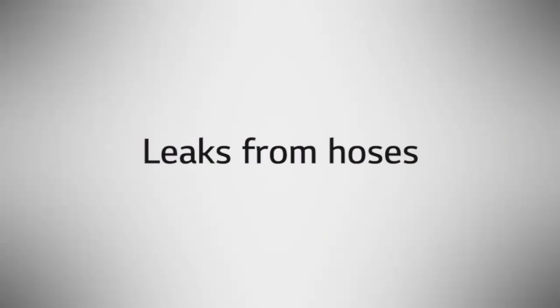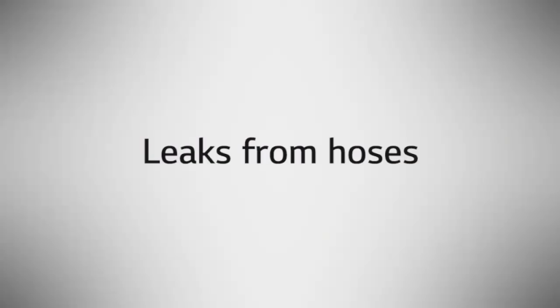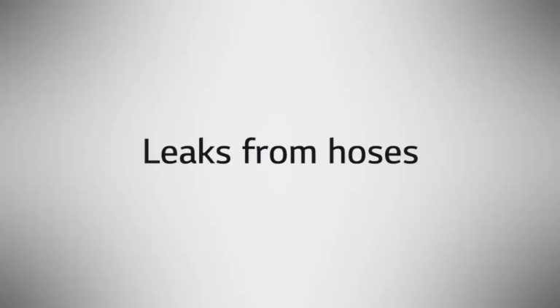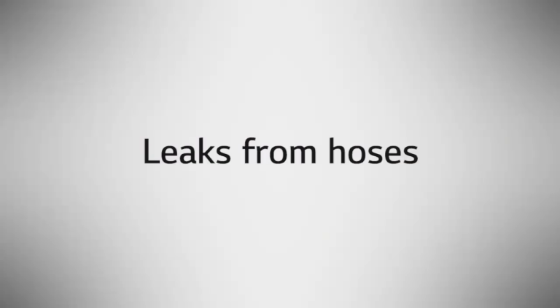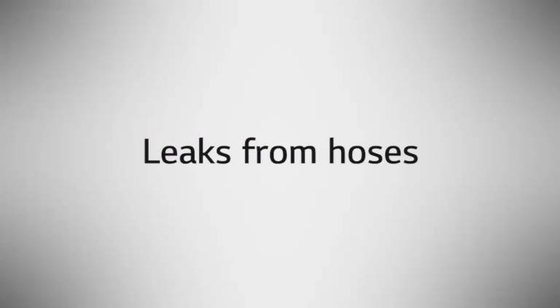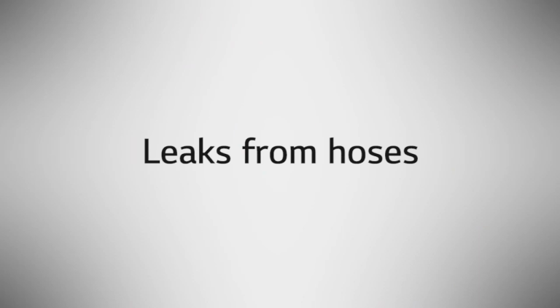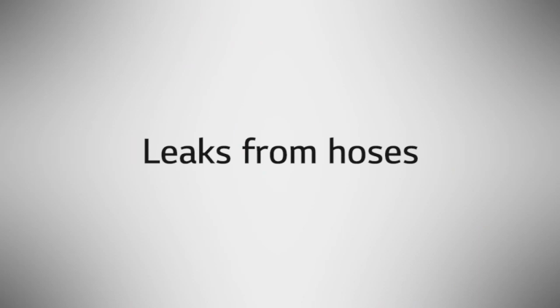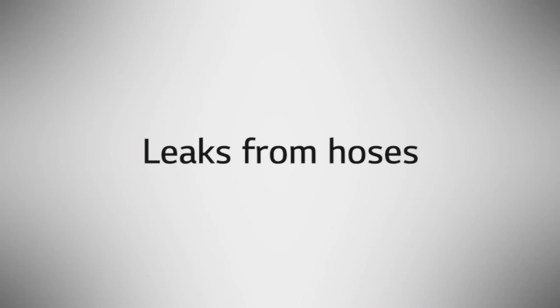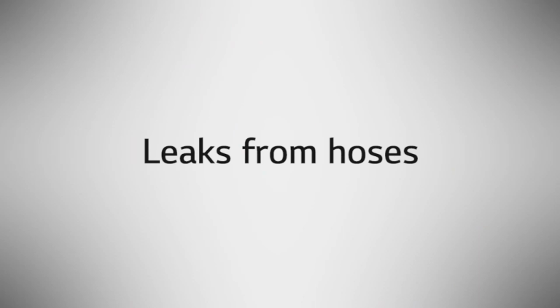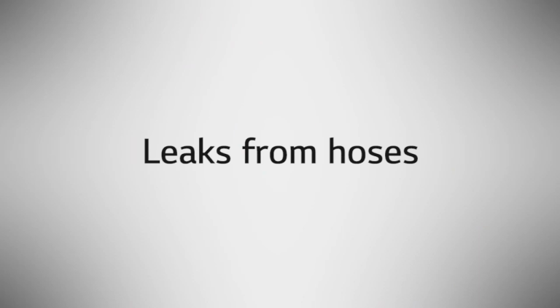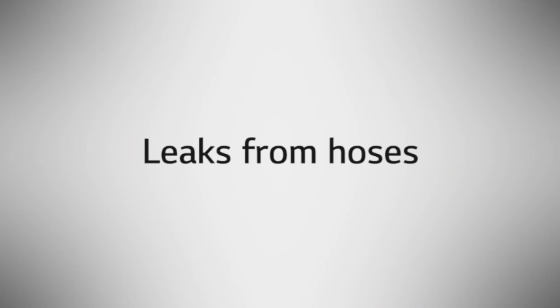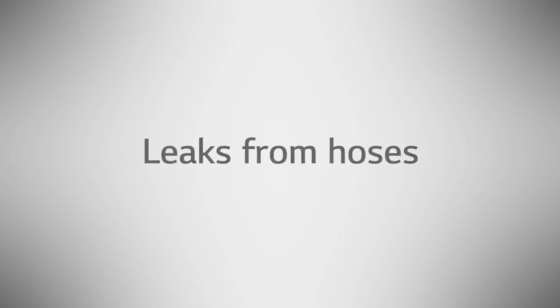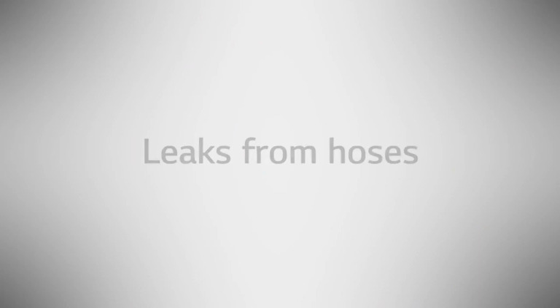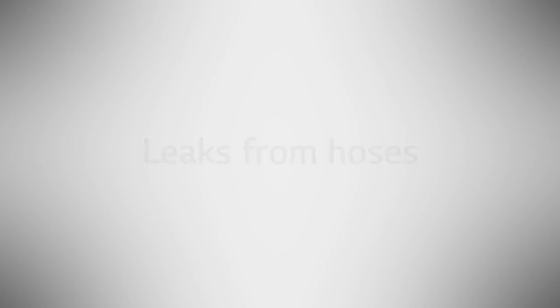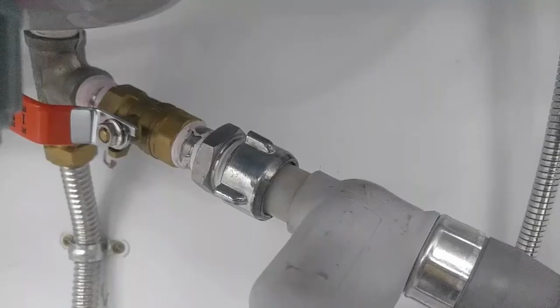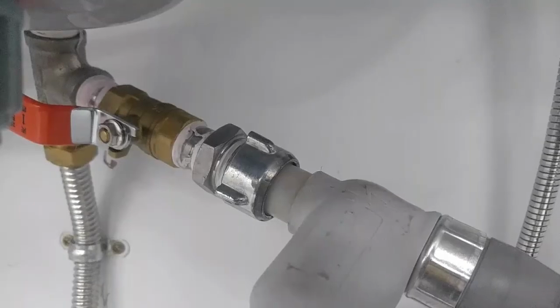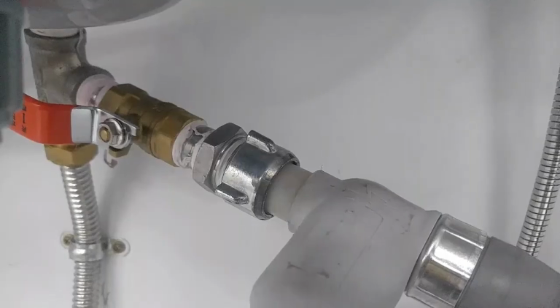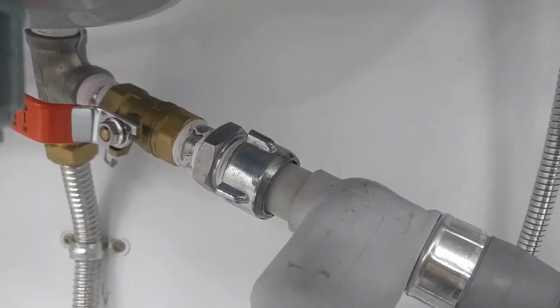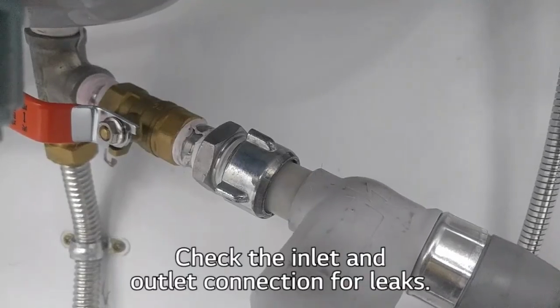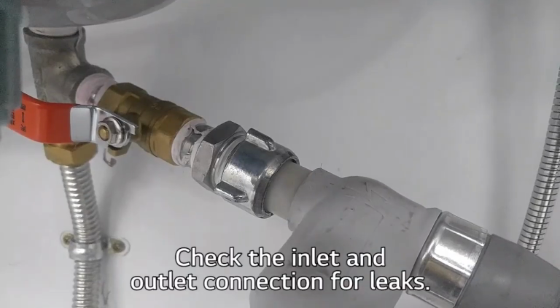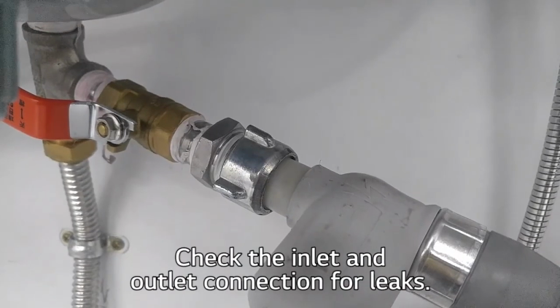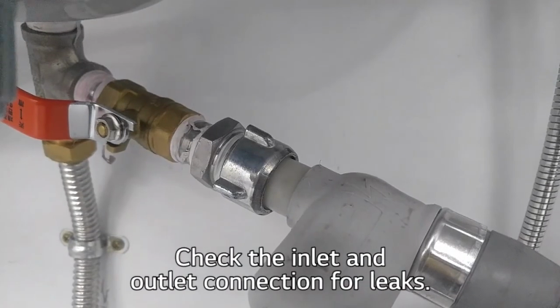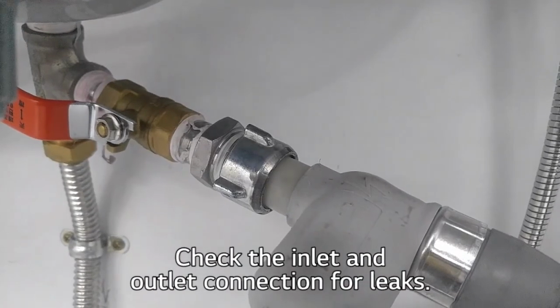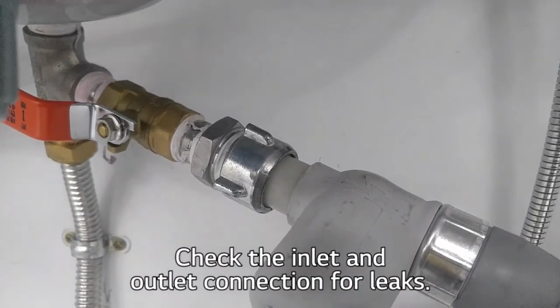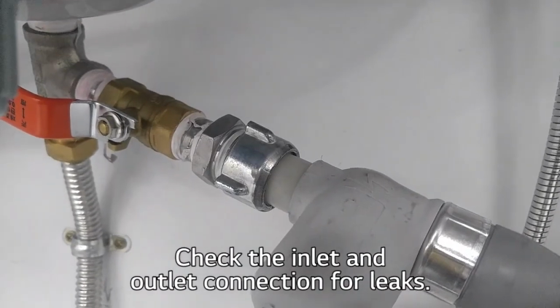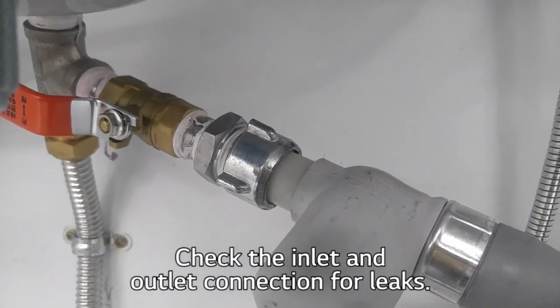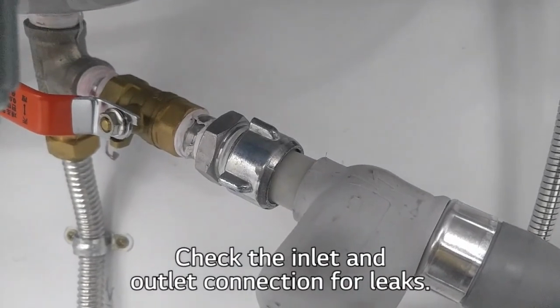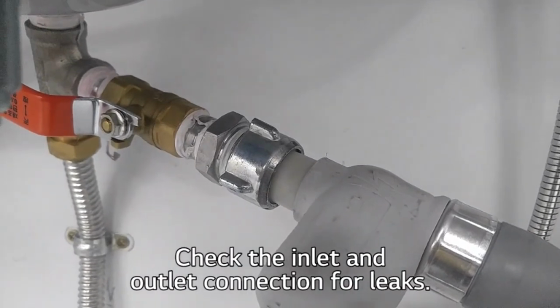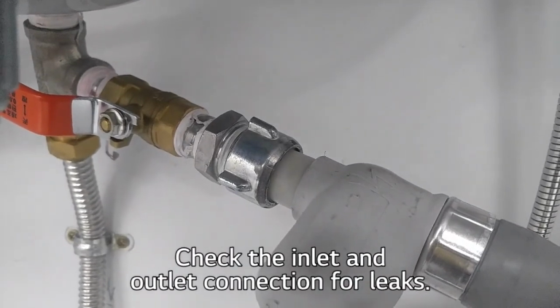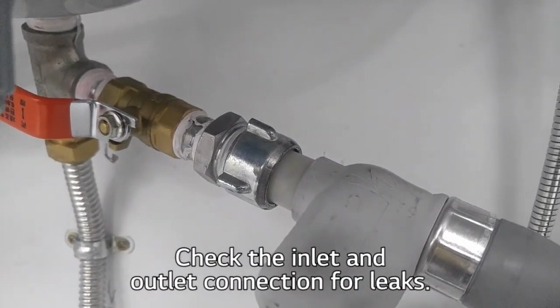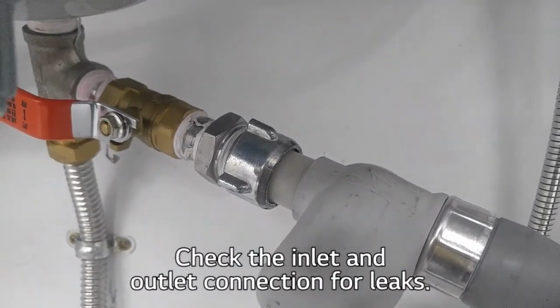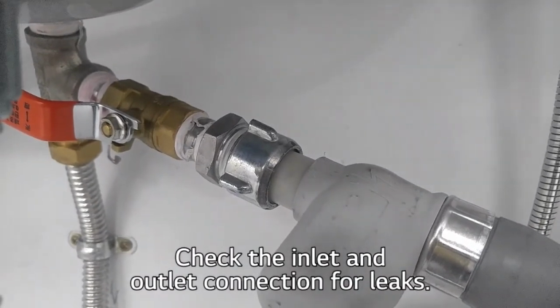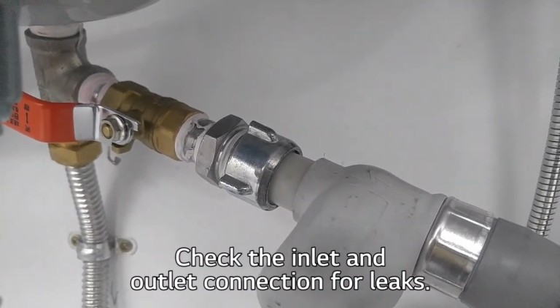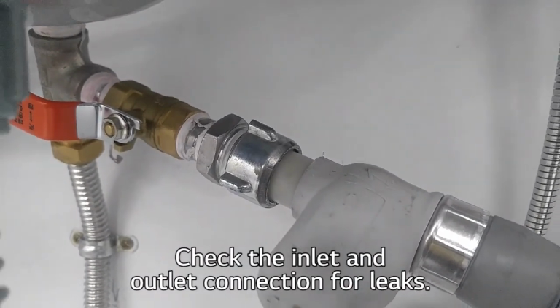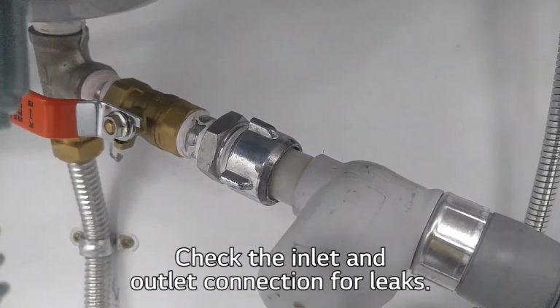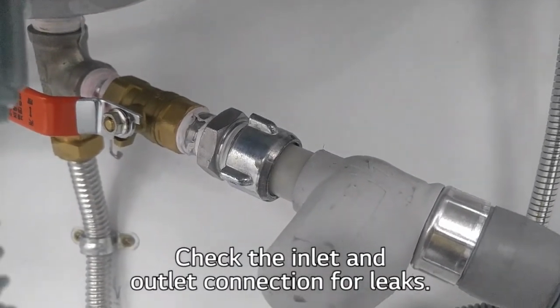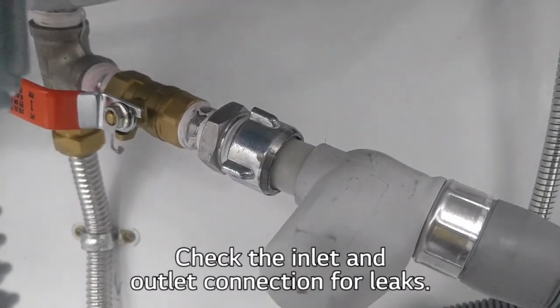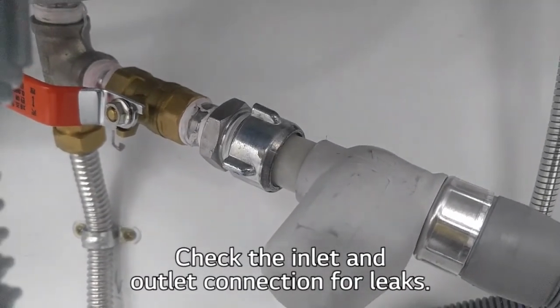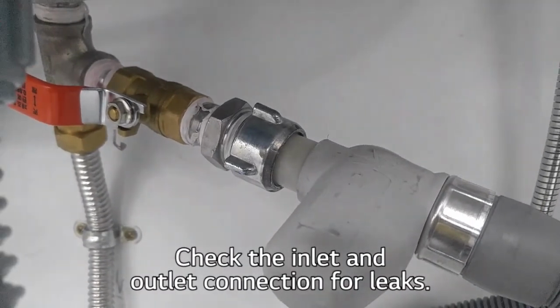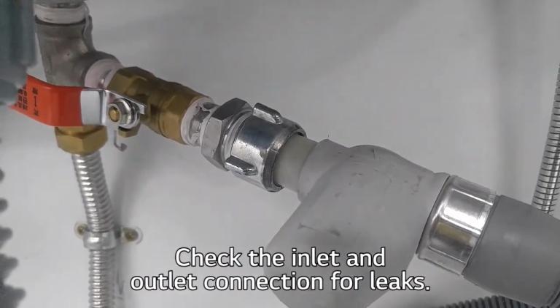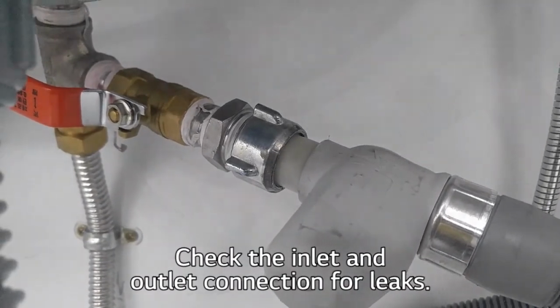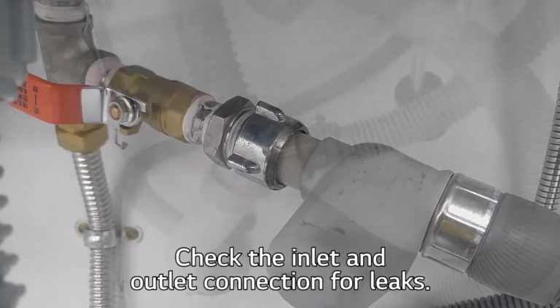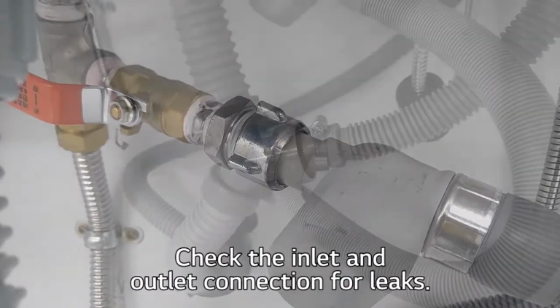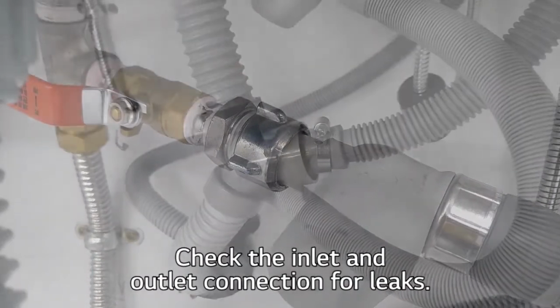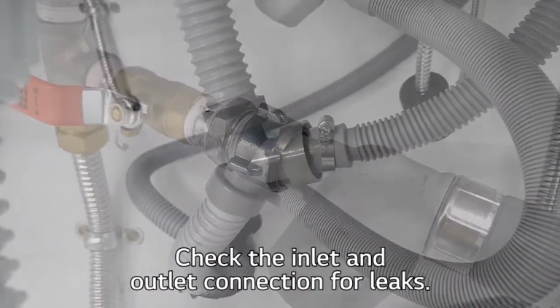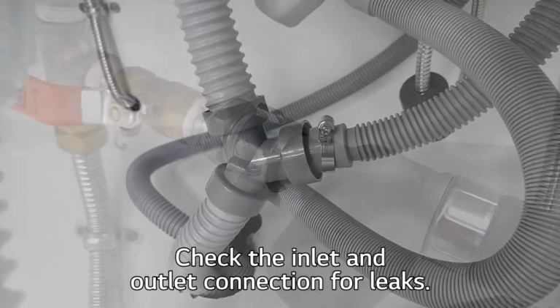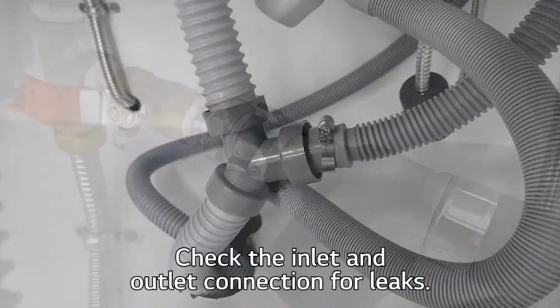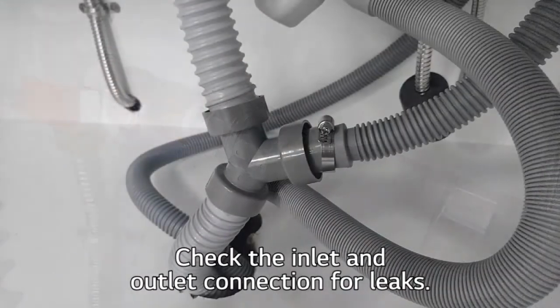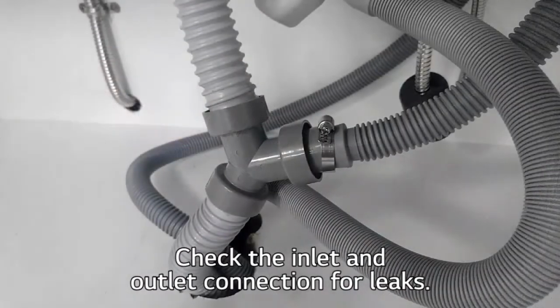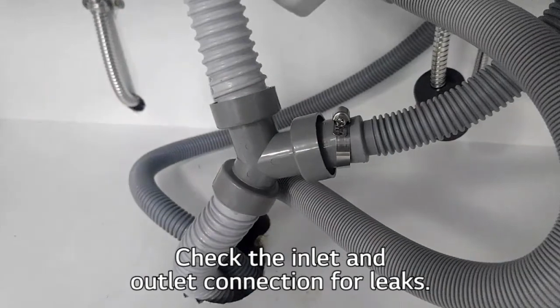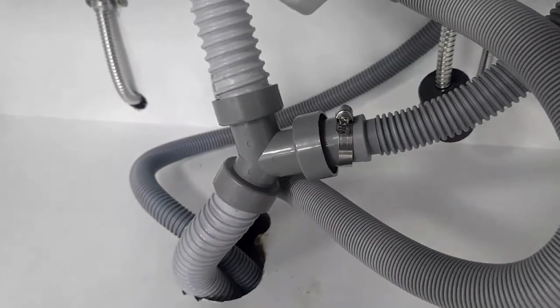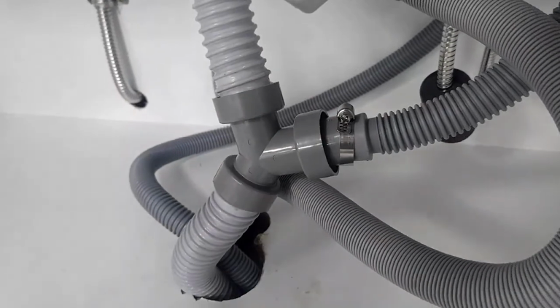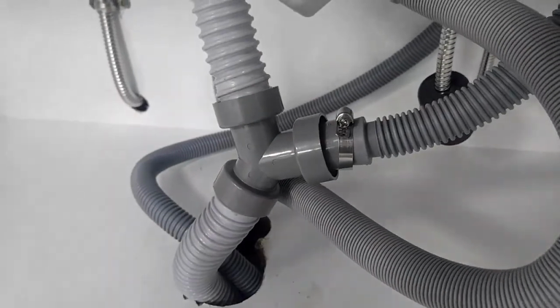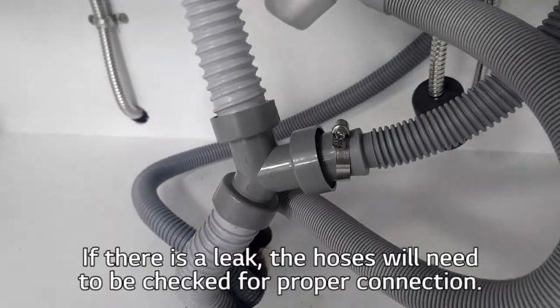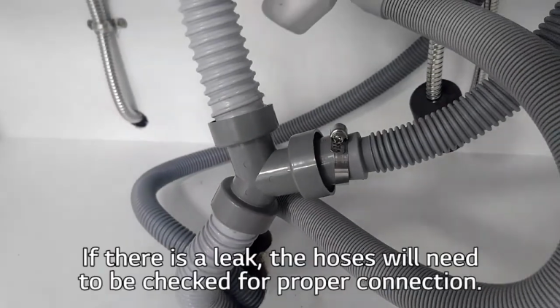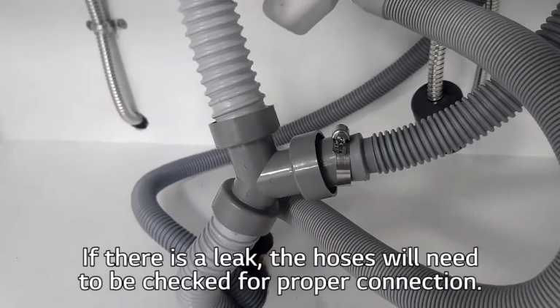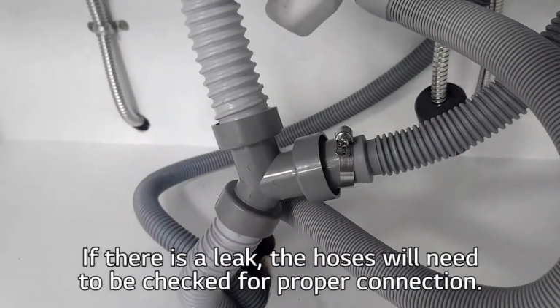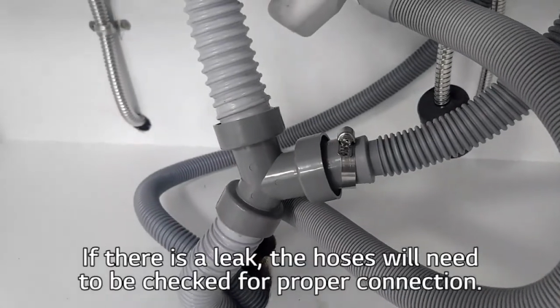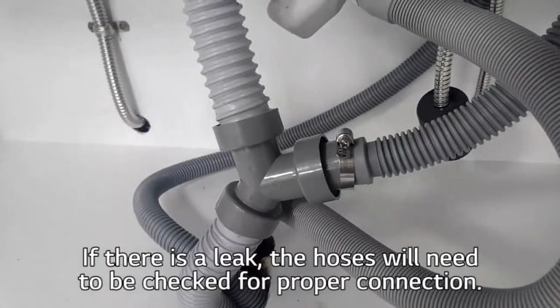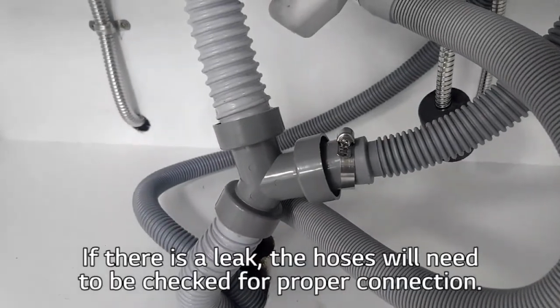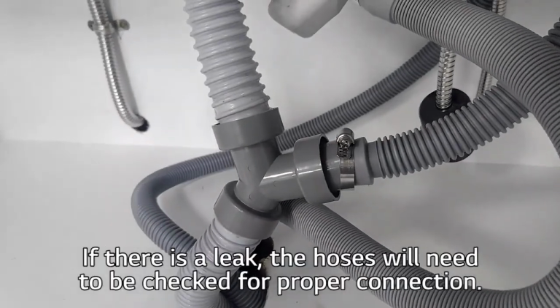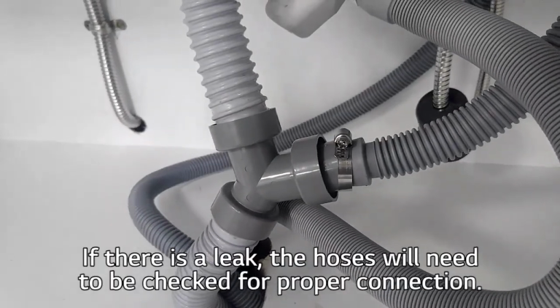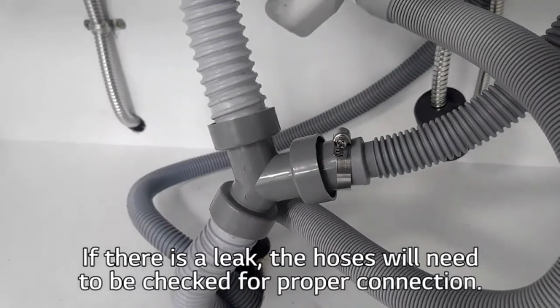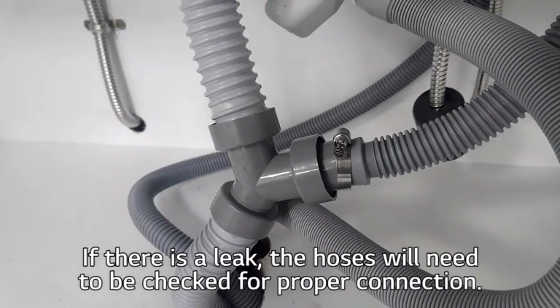Leaks from hoses. Check the inlet and outlet connections for leaks. If there is a leak, the hoses will need to be checked for proper connection.